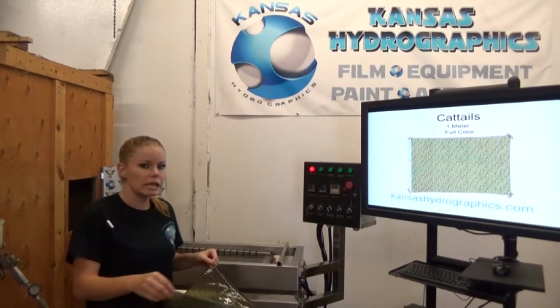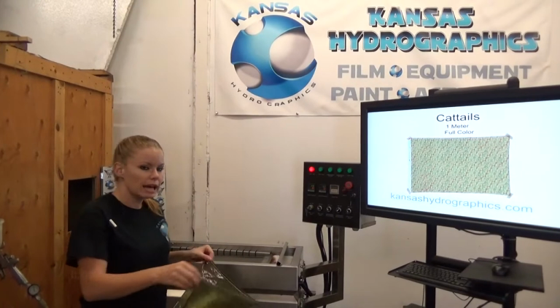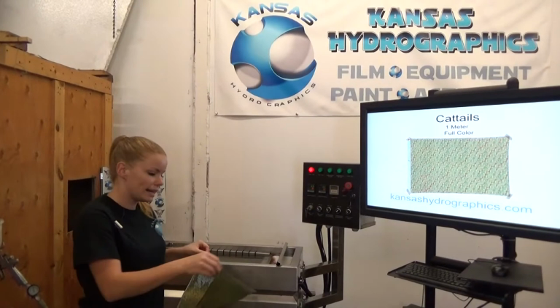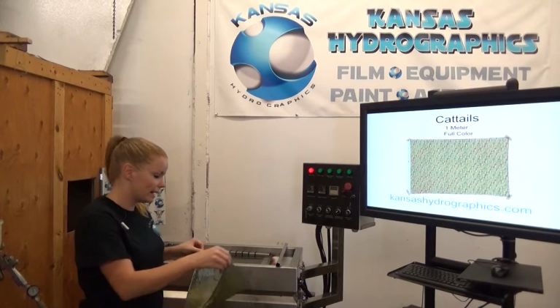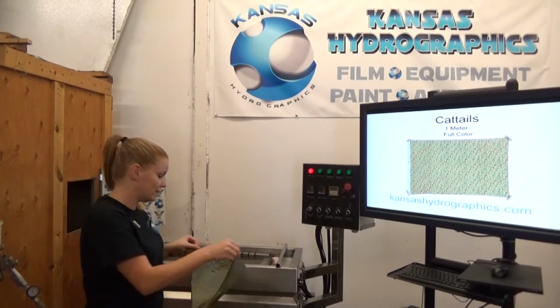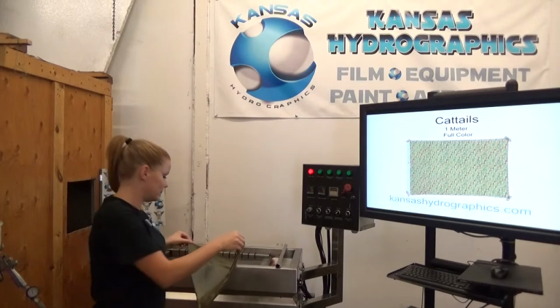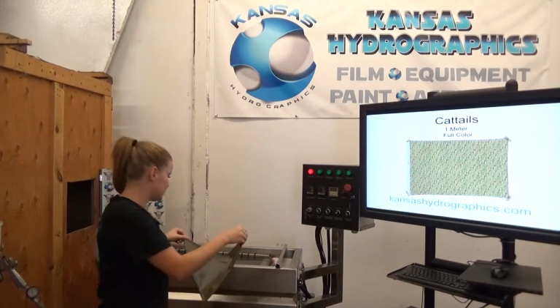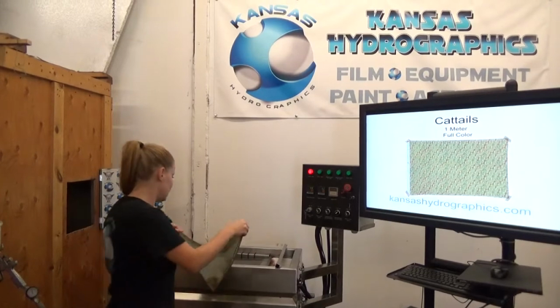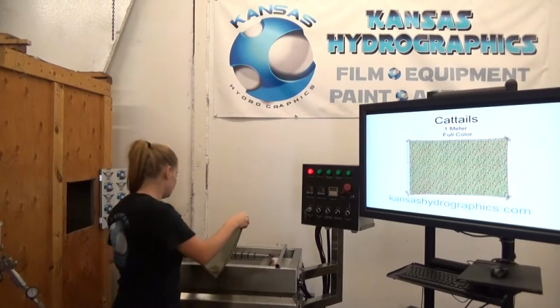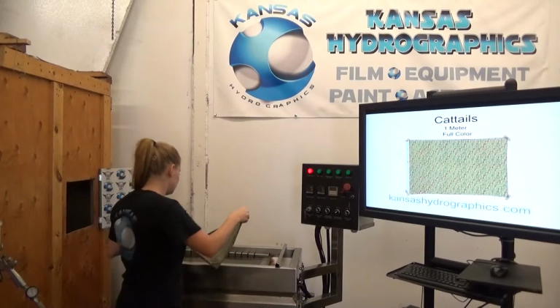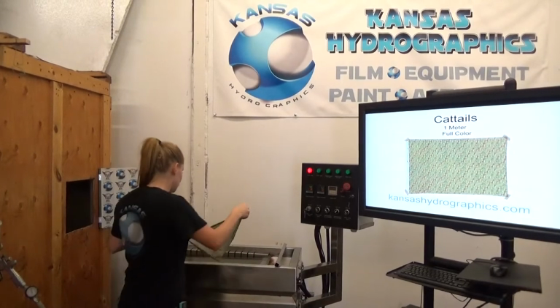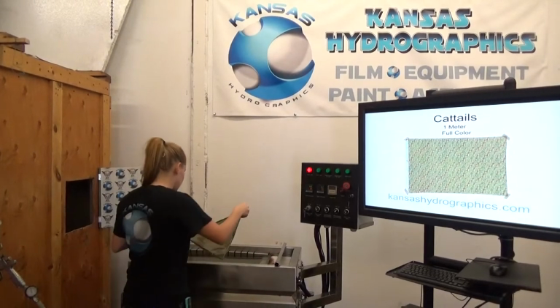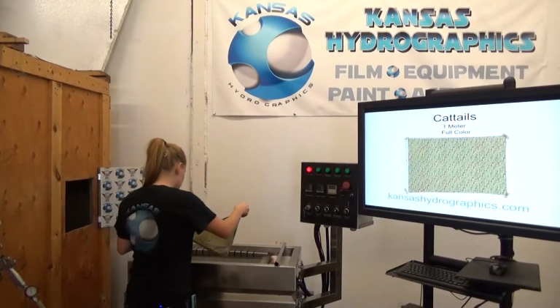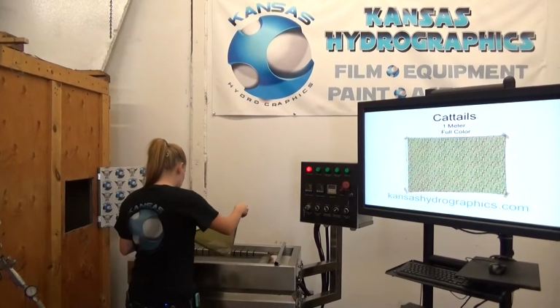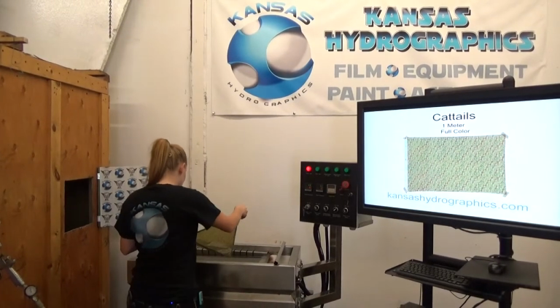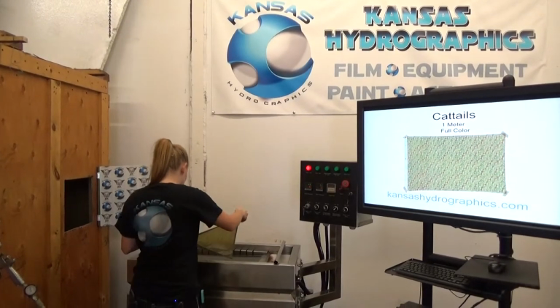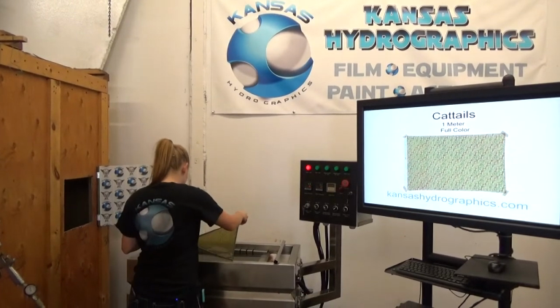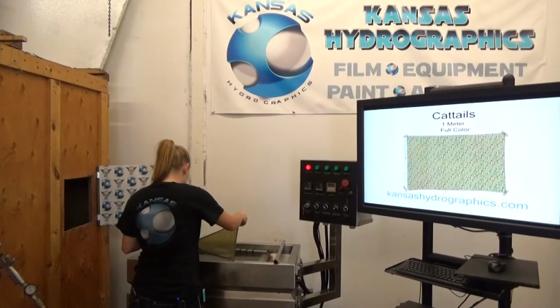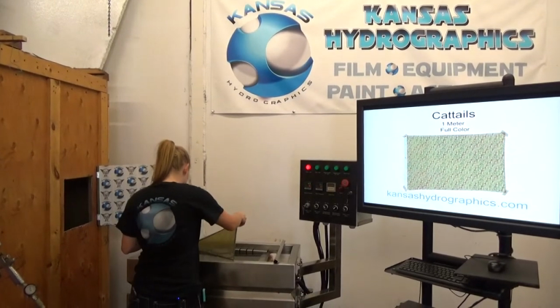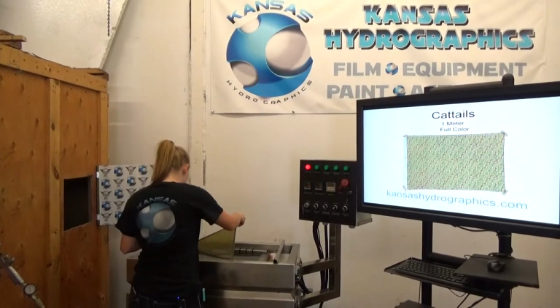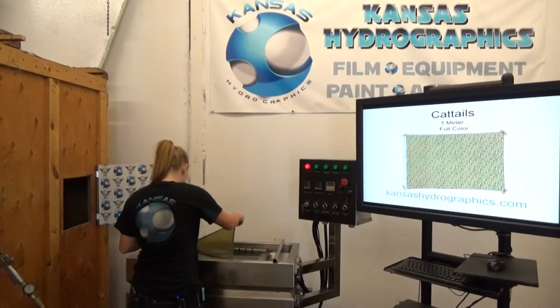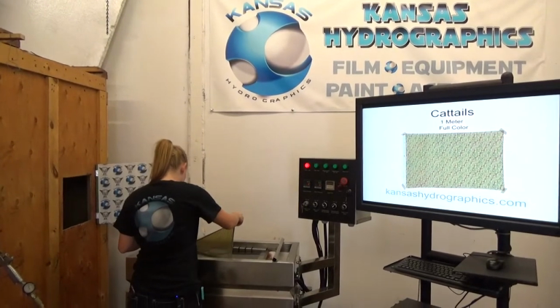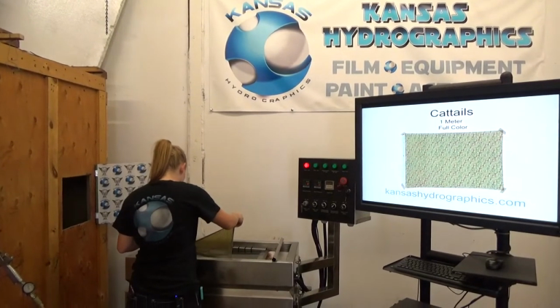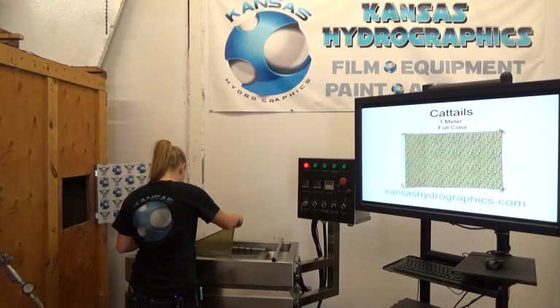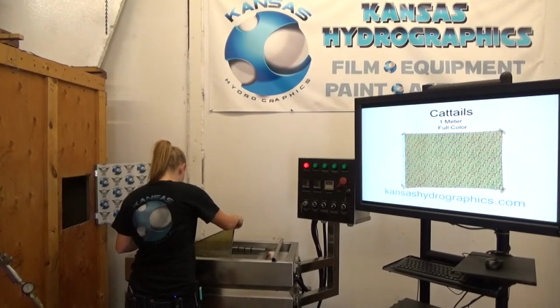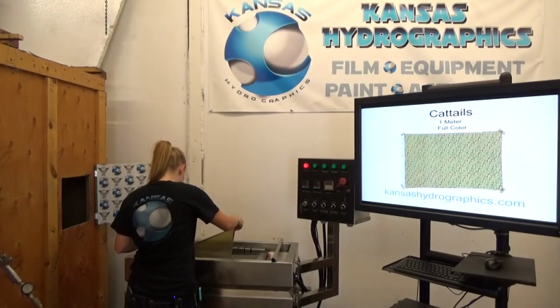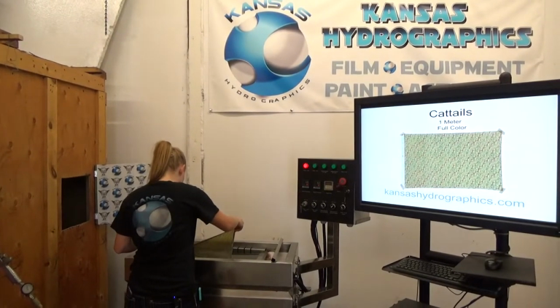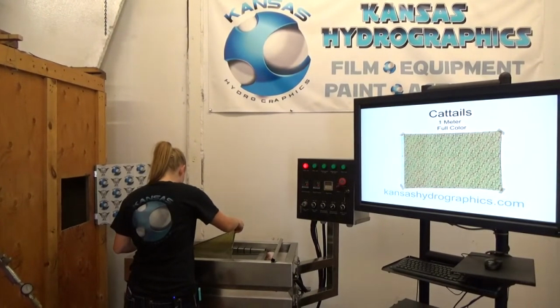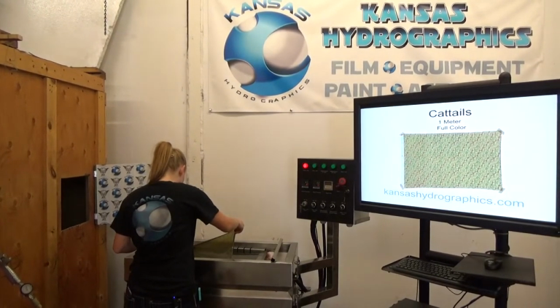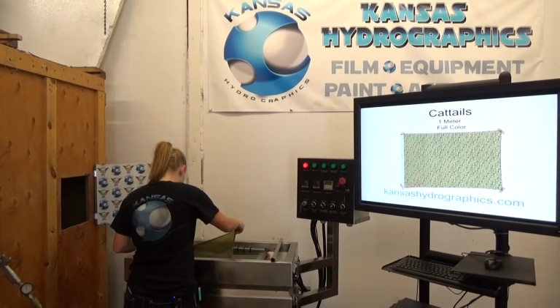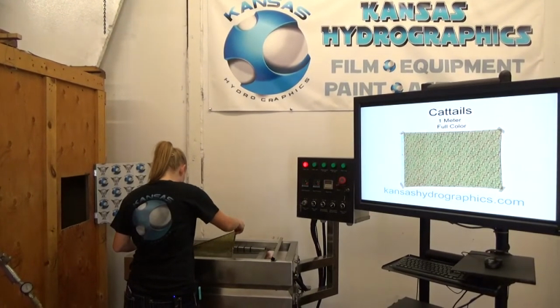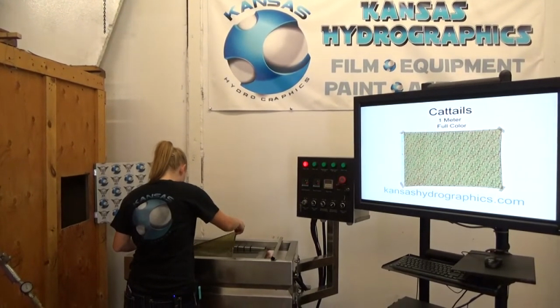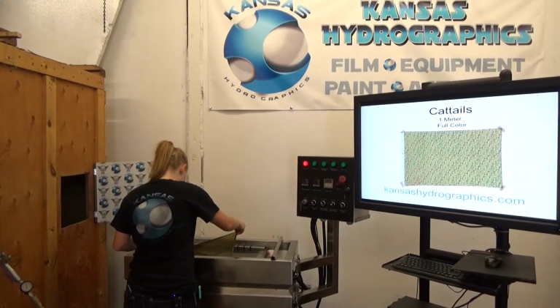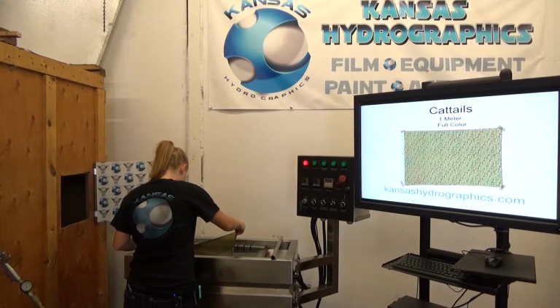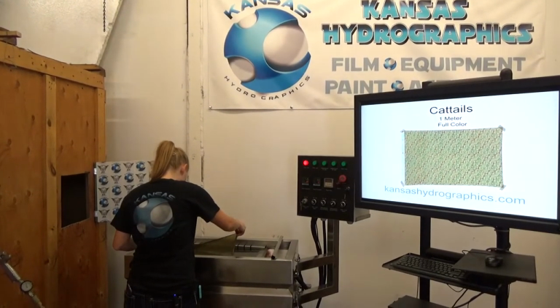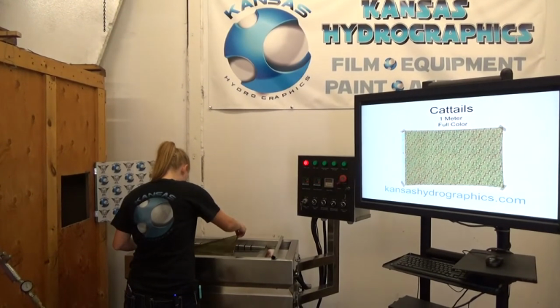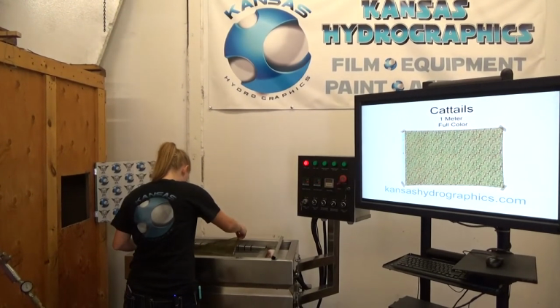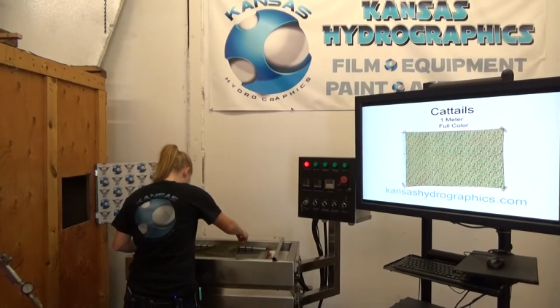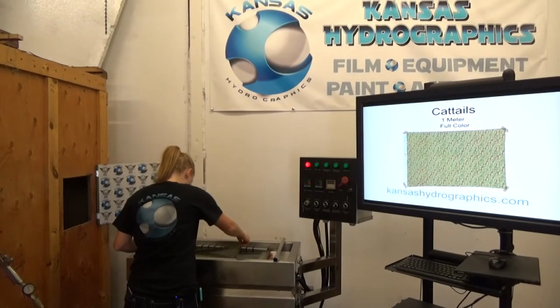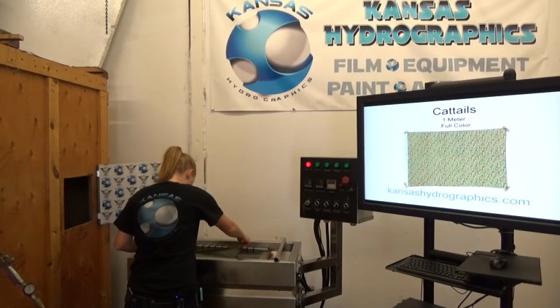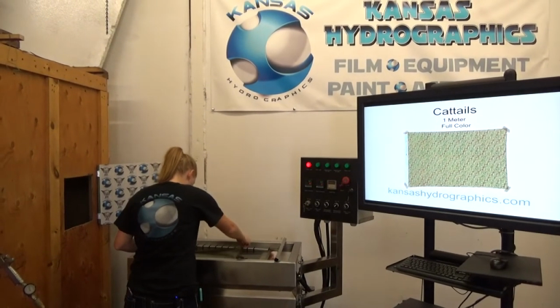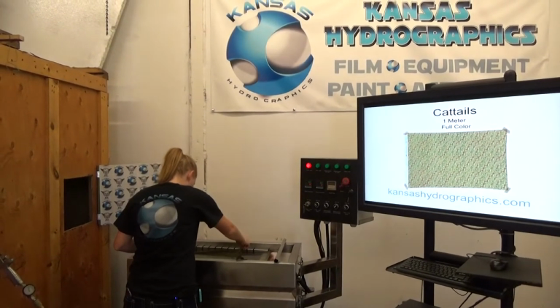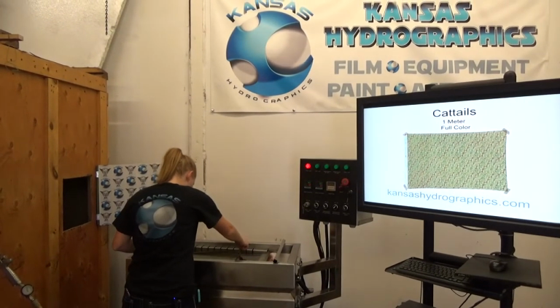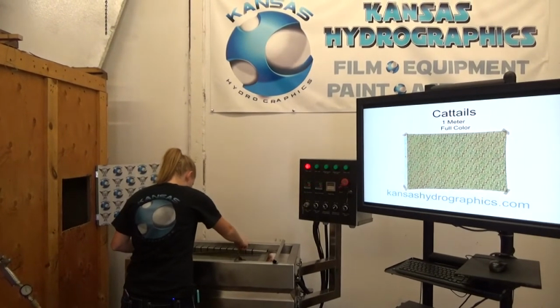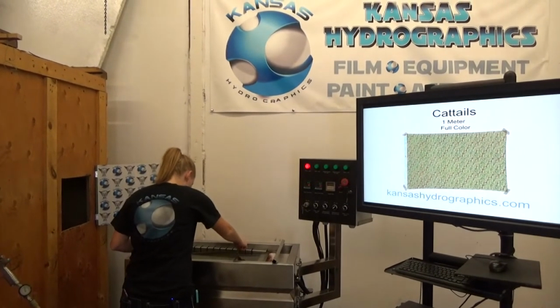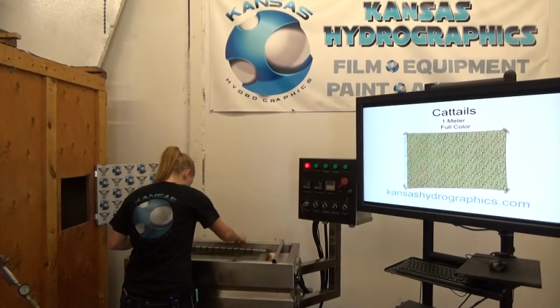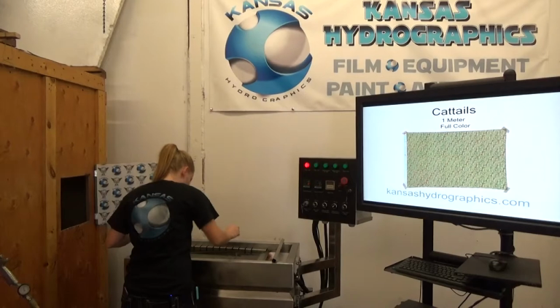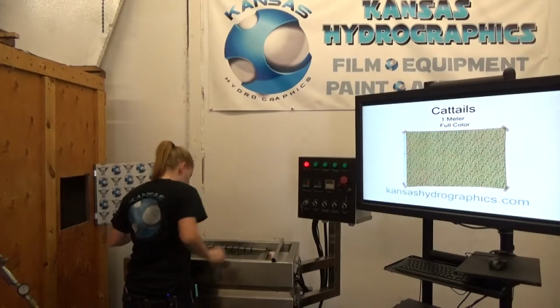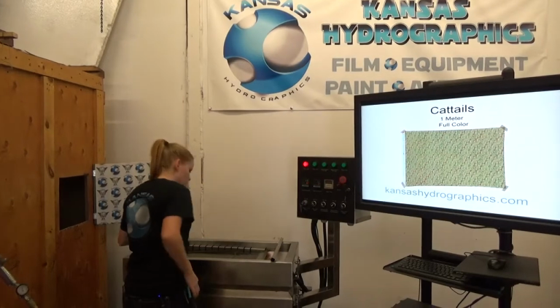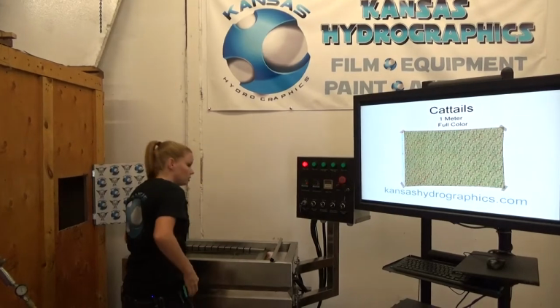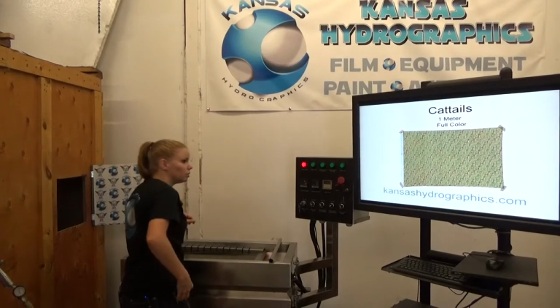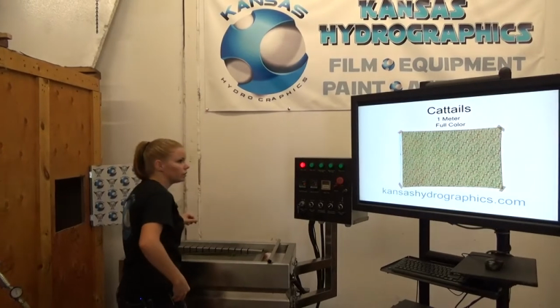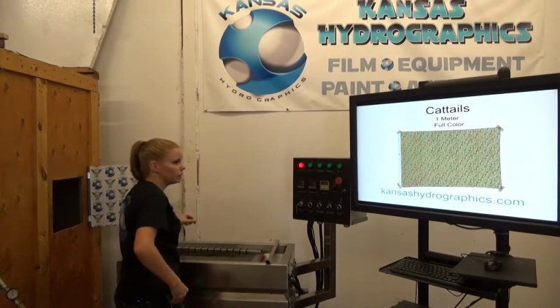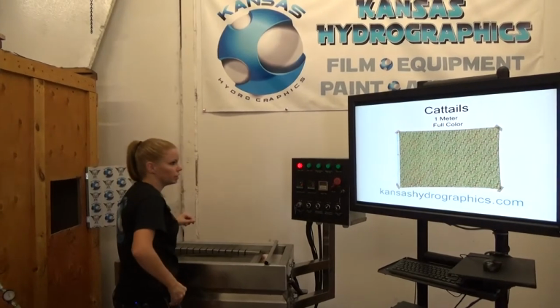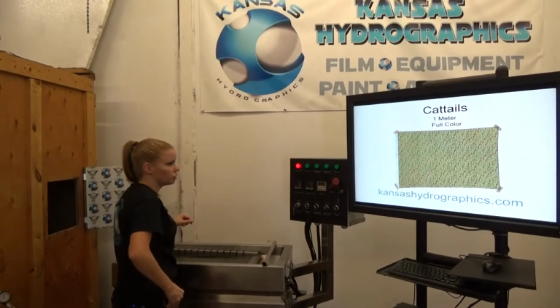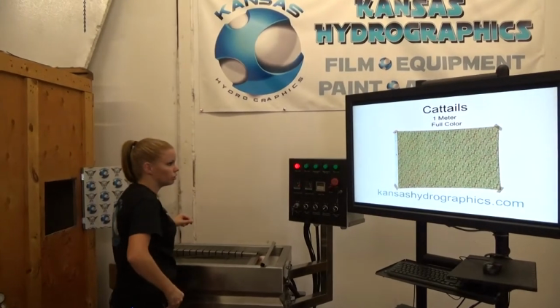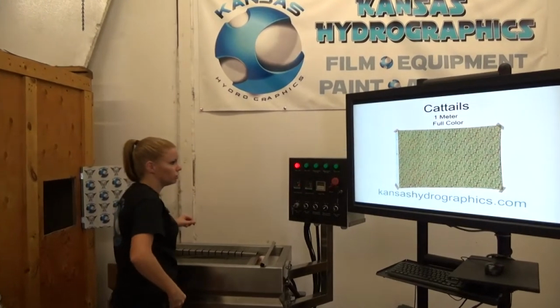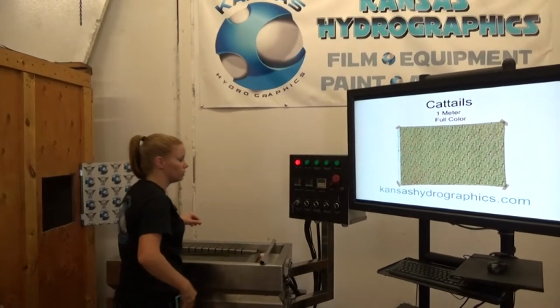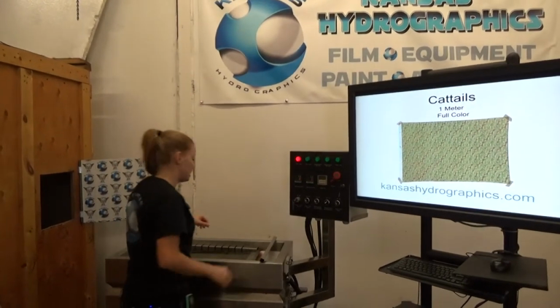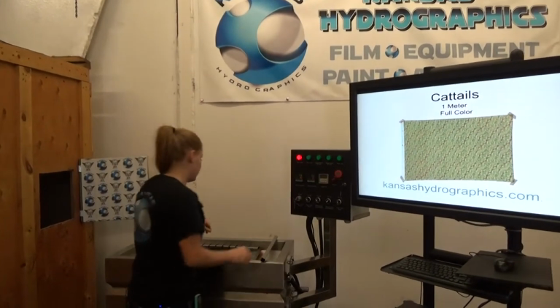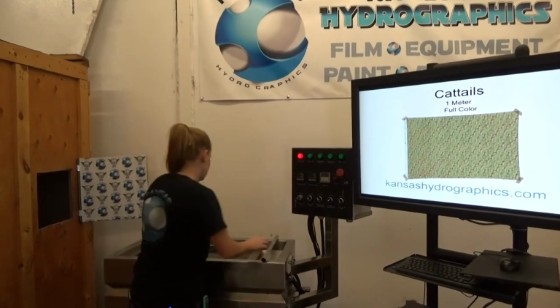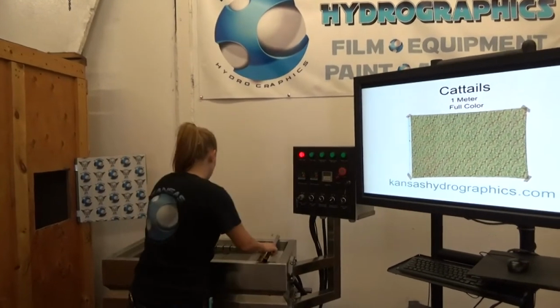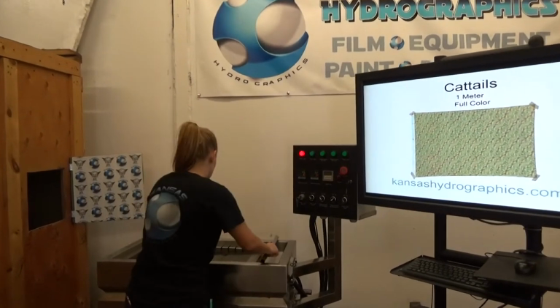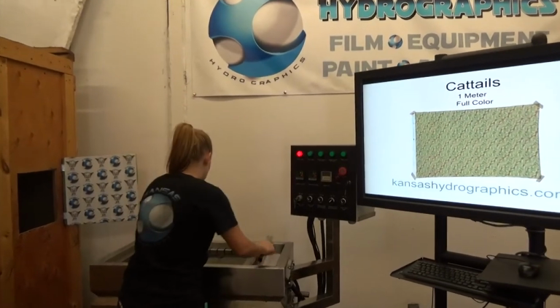Hi guys, it's Katie with Kansas Hydrographics. We're here to show you Cattails.